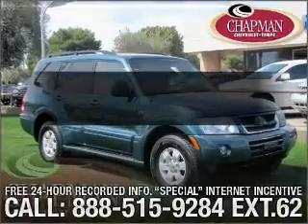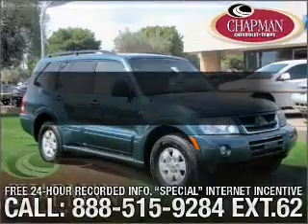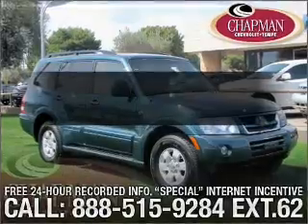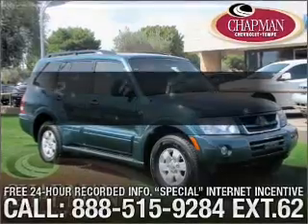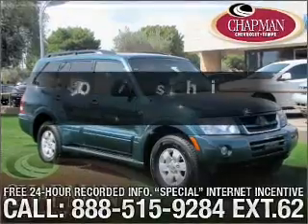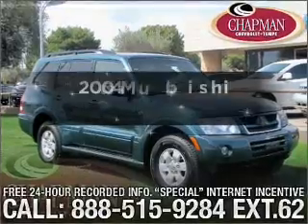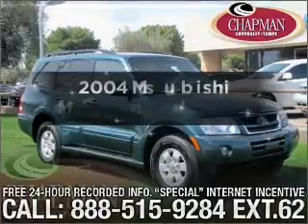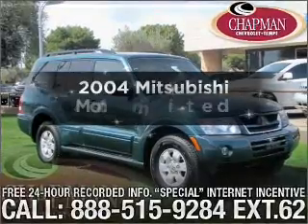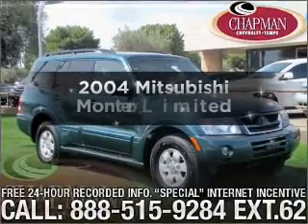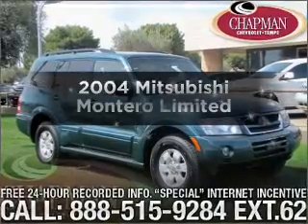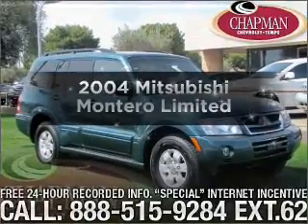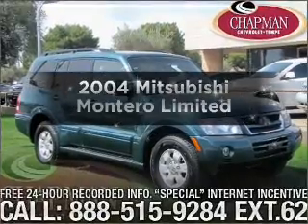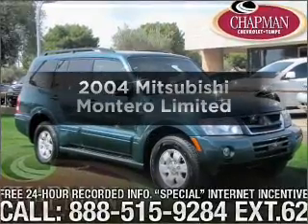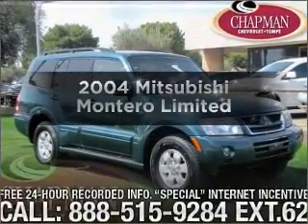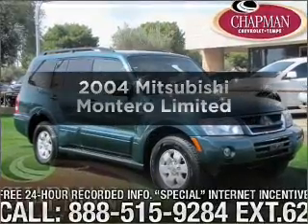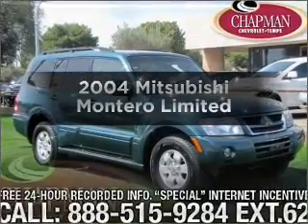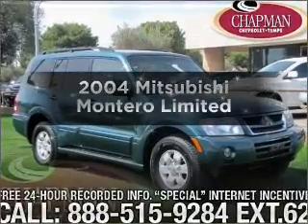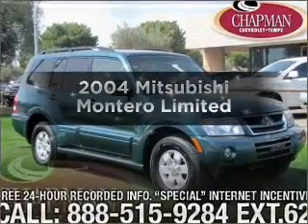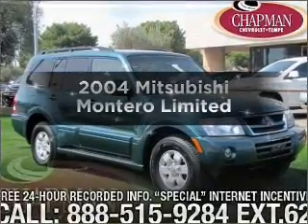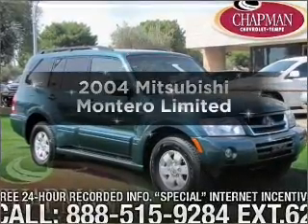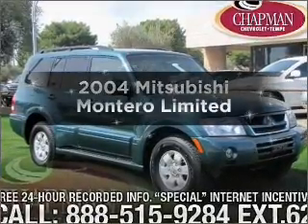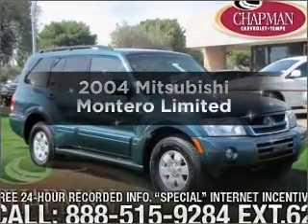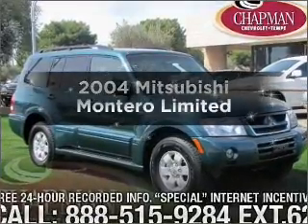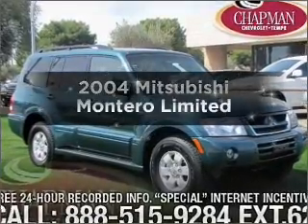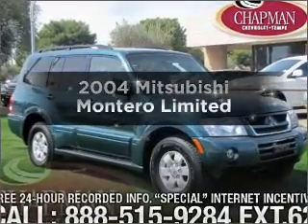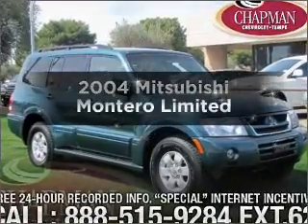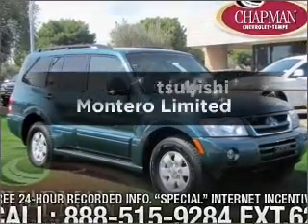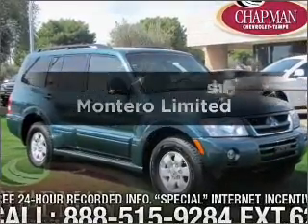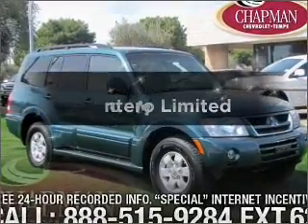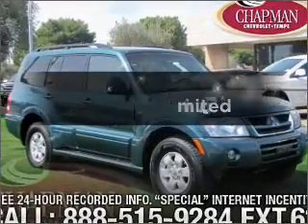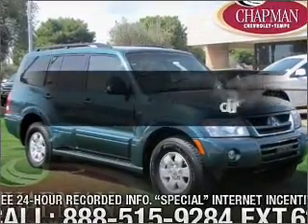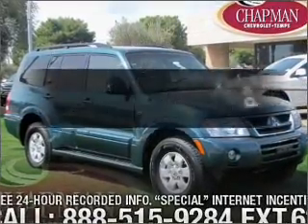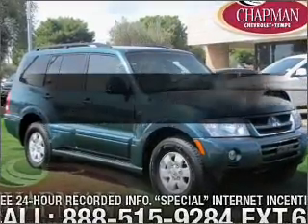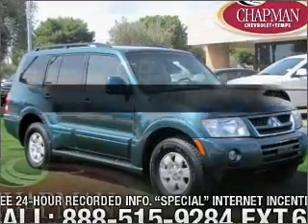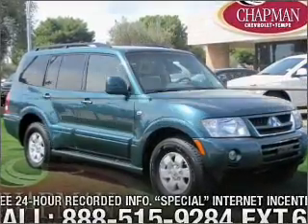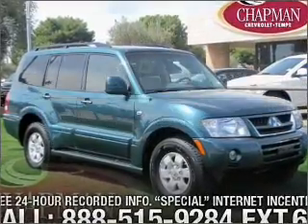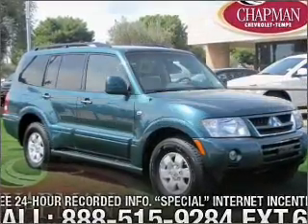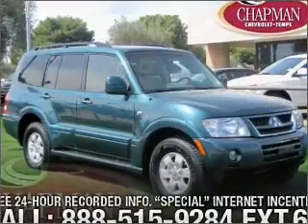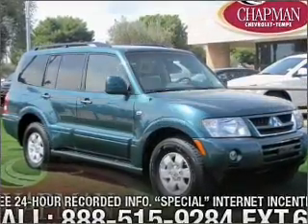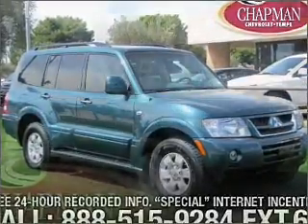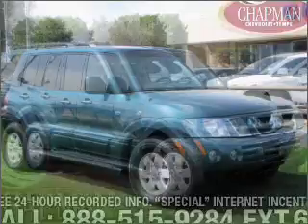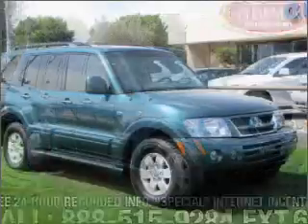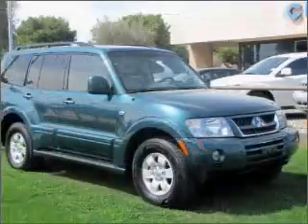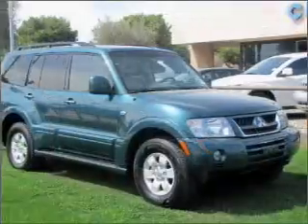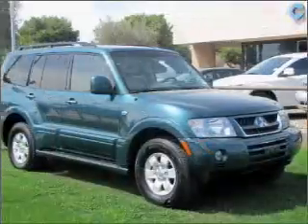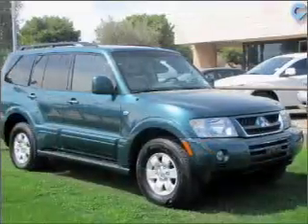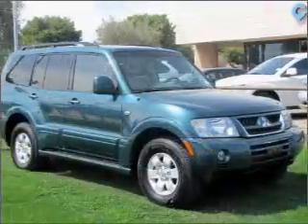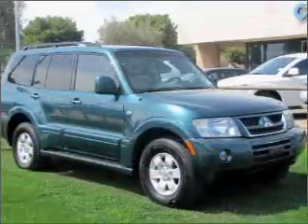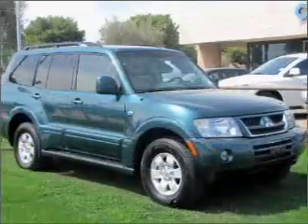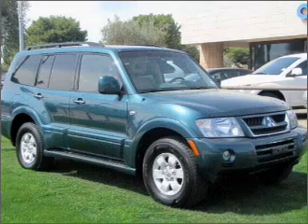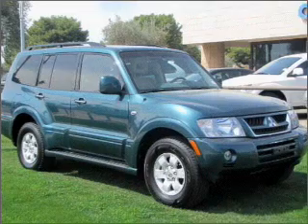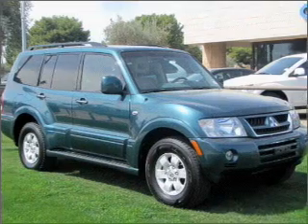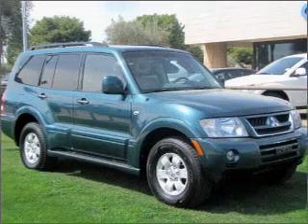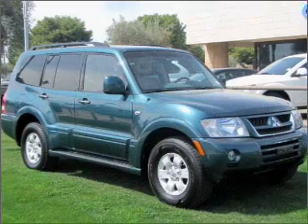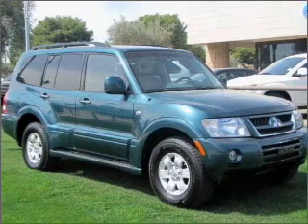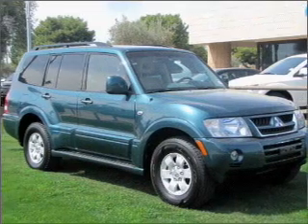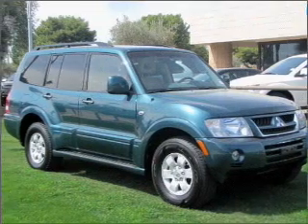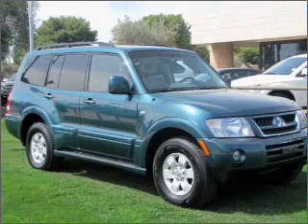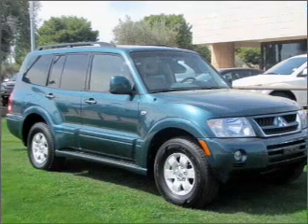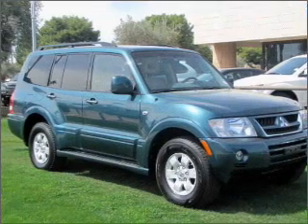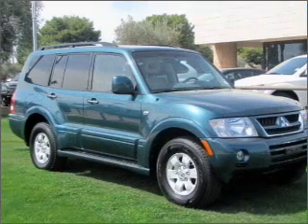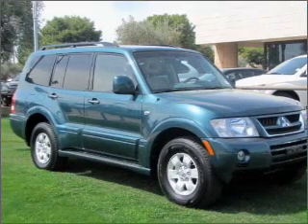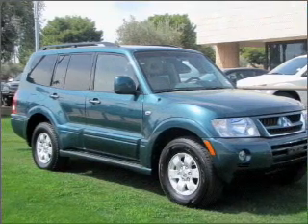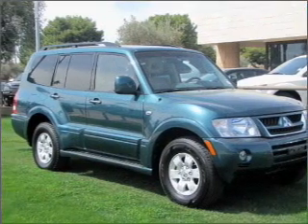Introducing the 2004 Mitsubishi Montero. If you're looking for a first-rate auto, this one could be yours today.